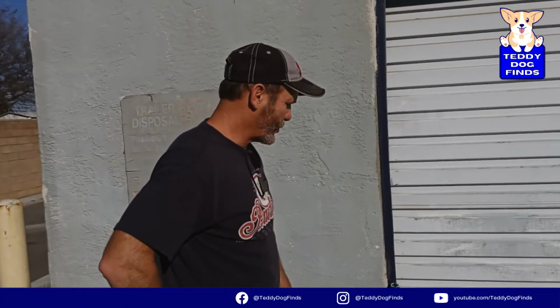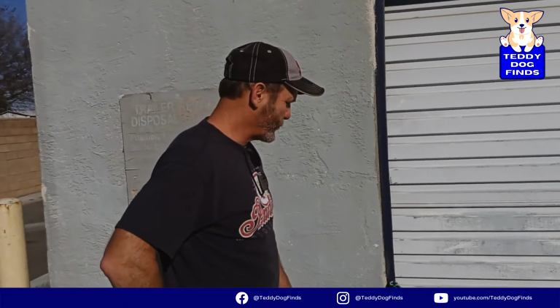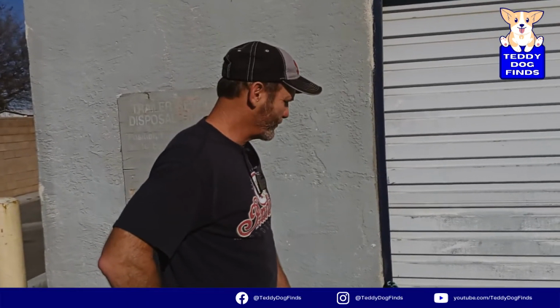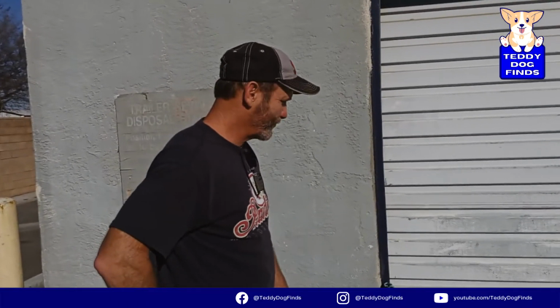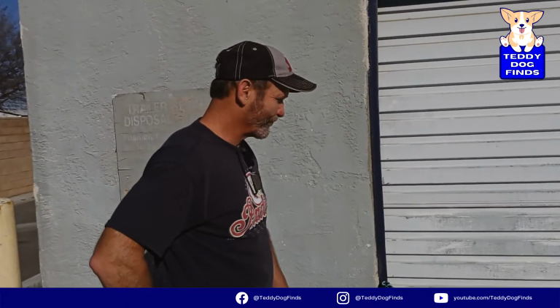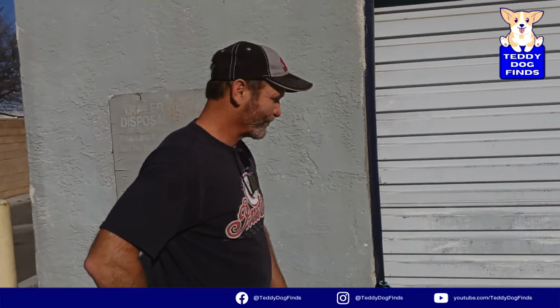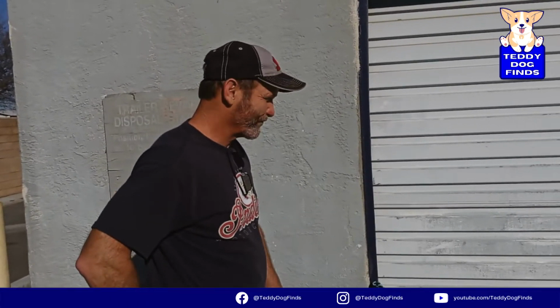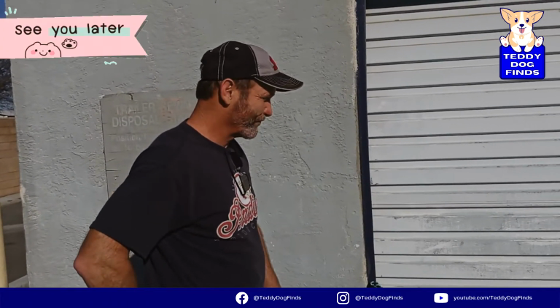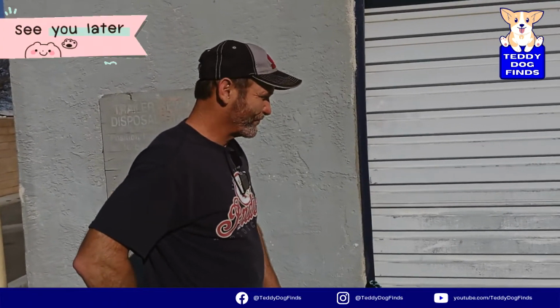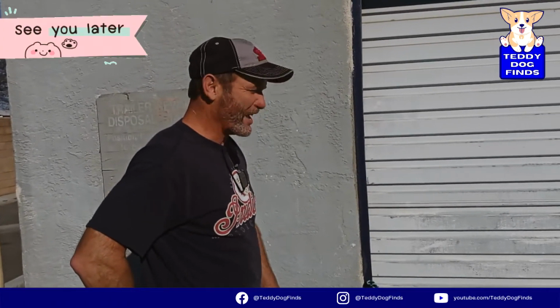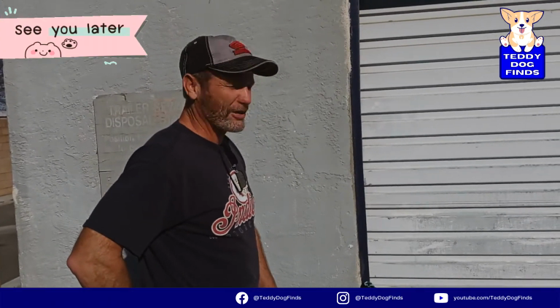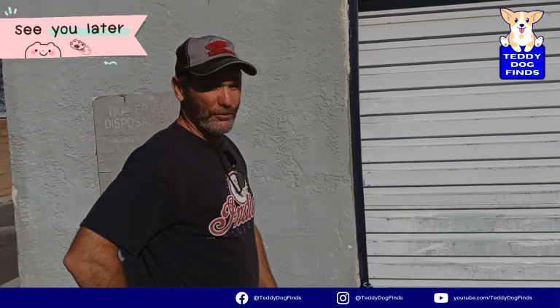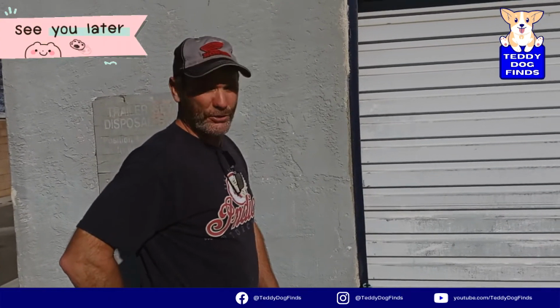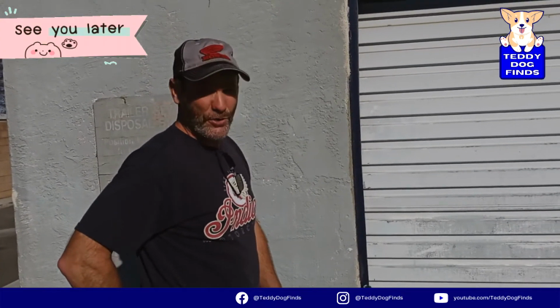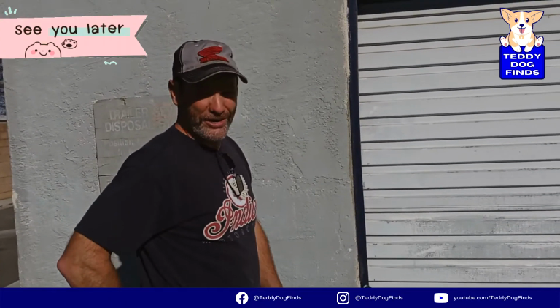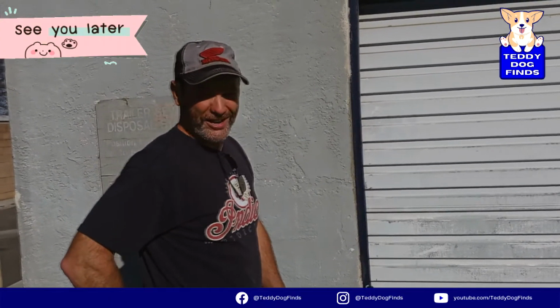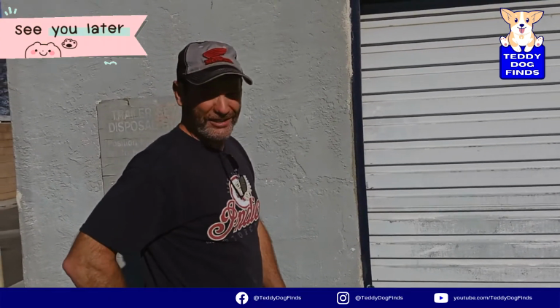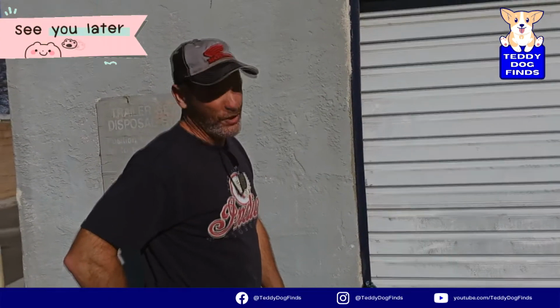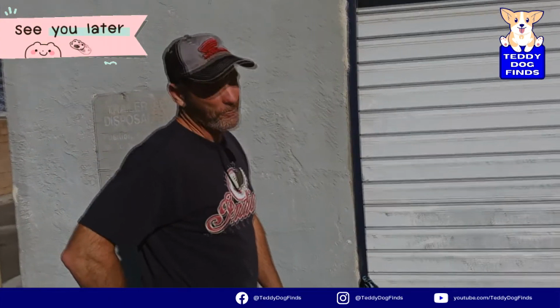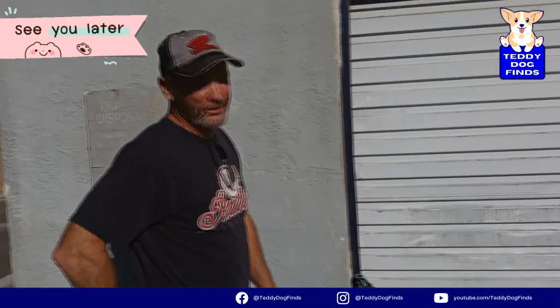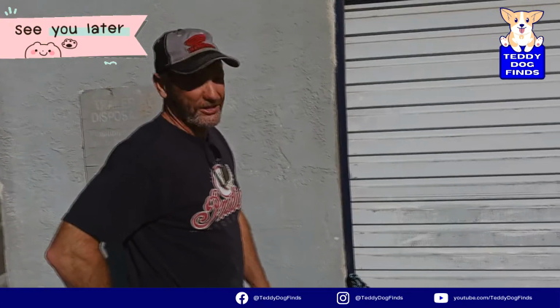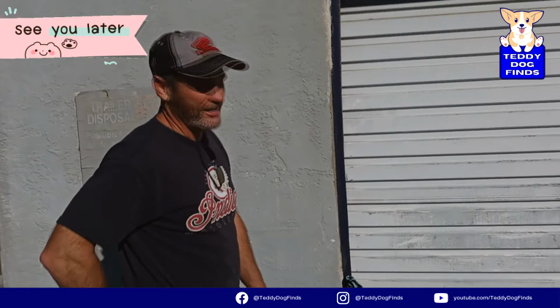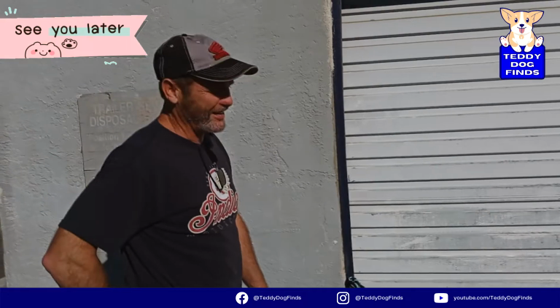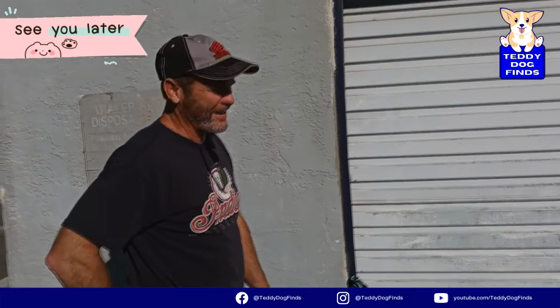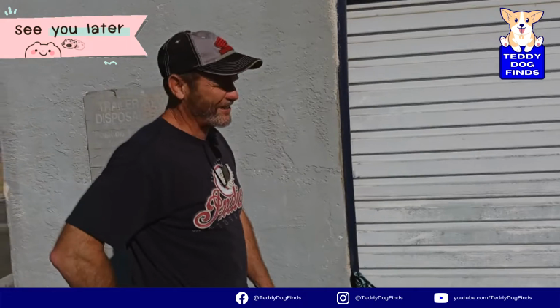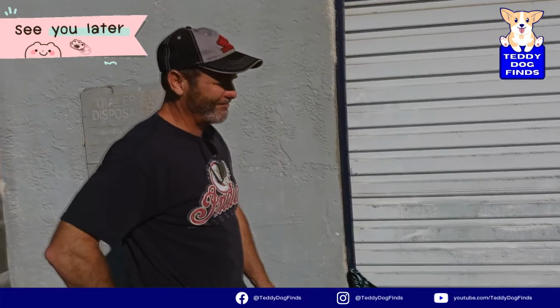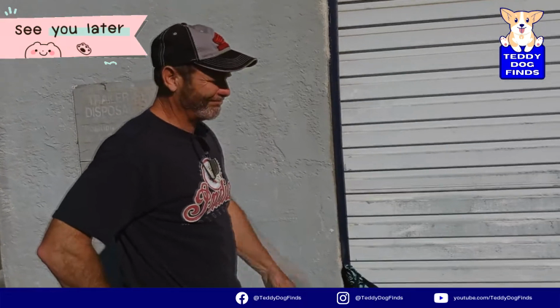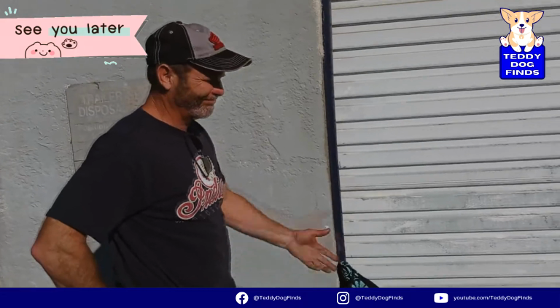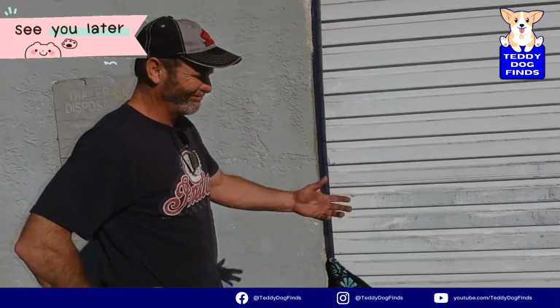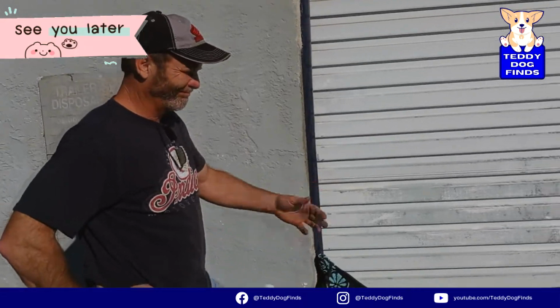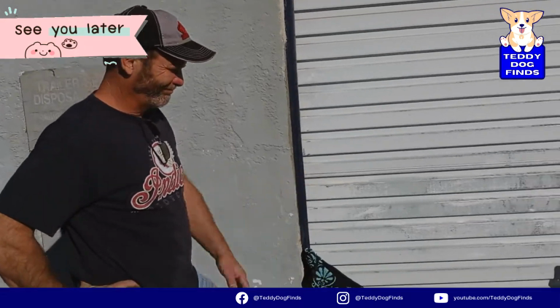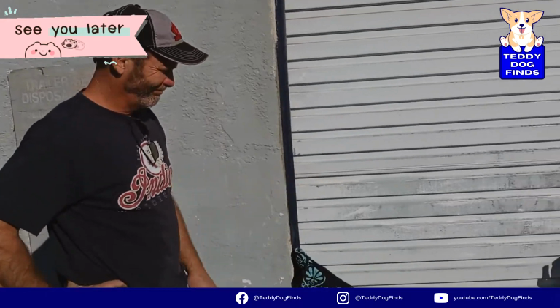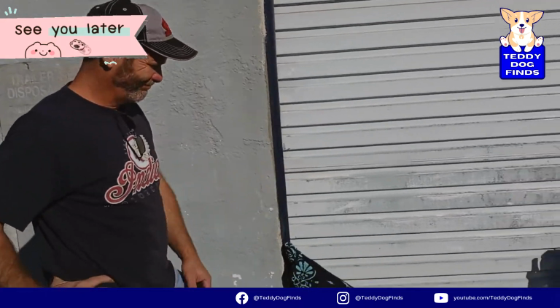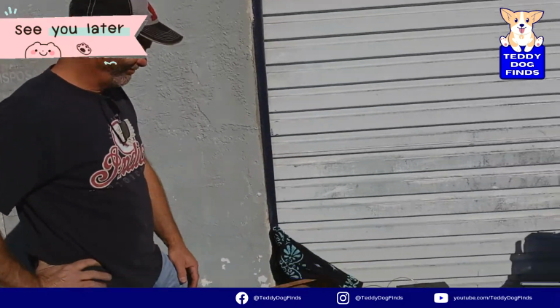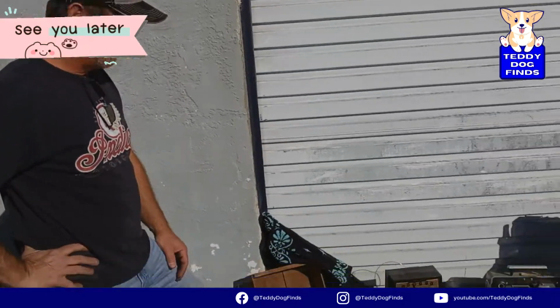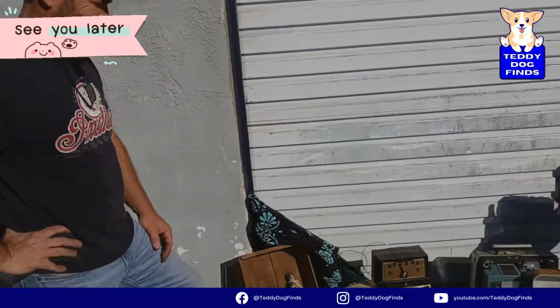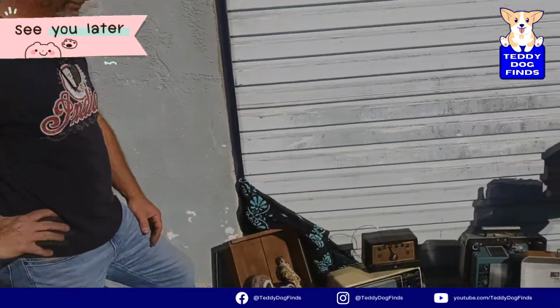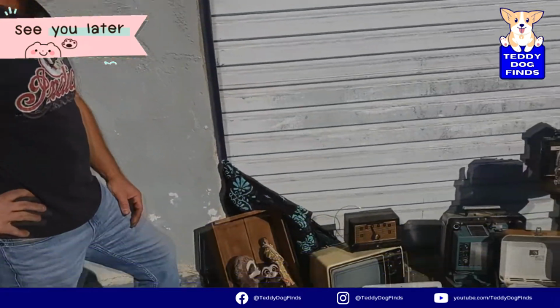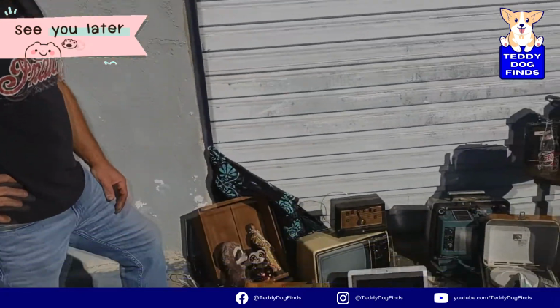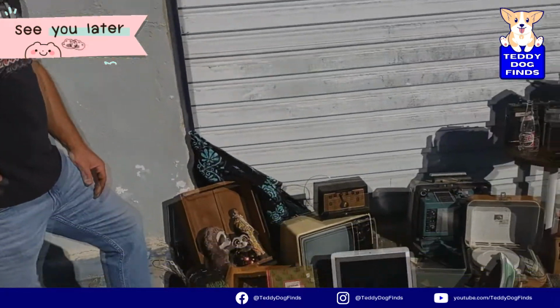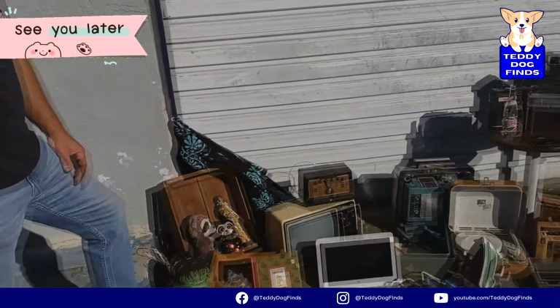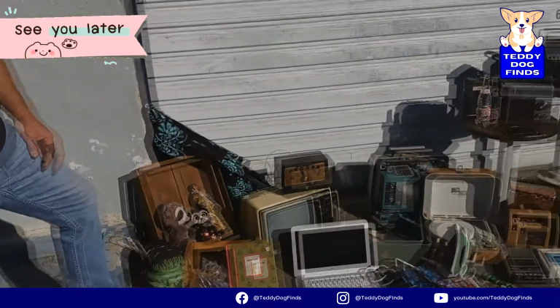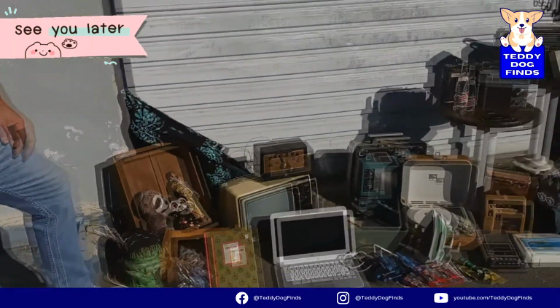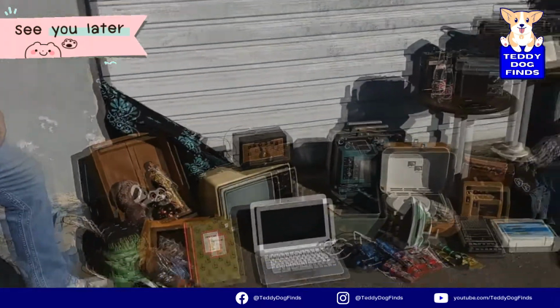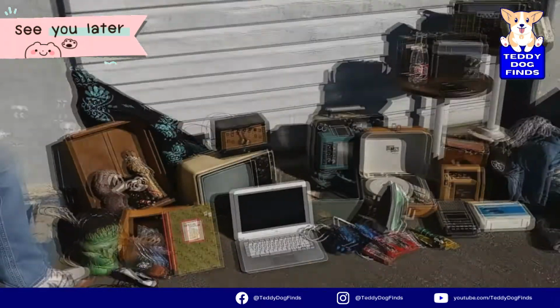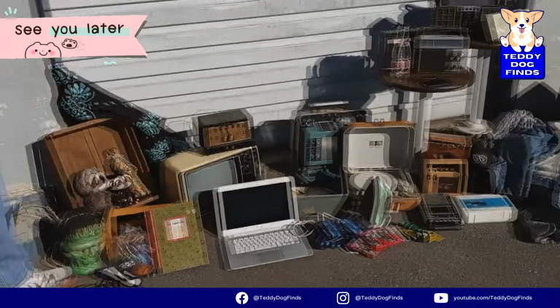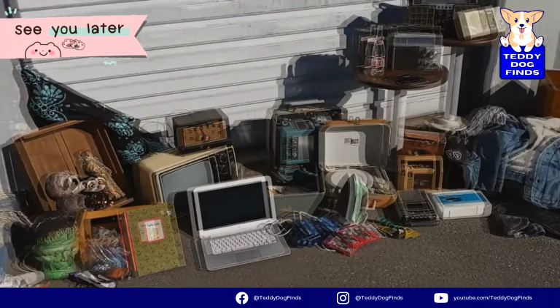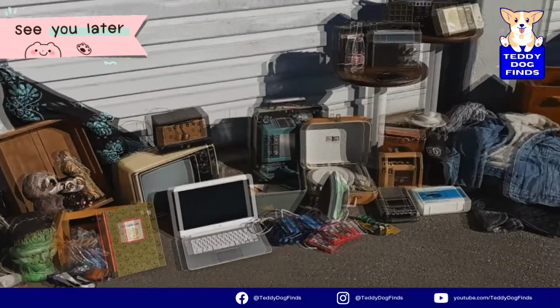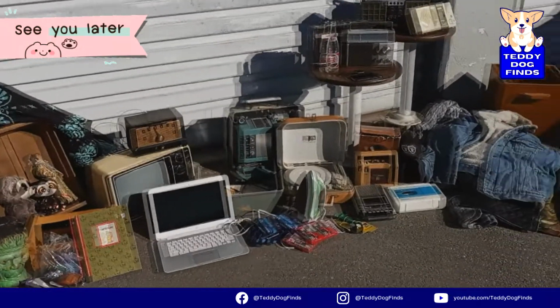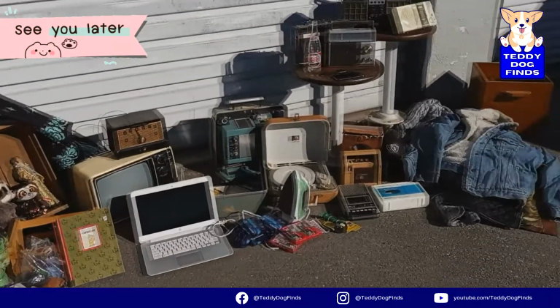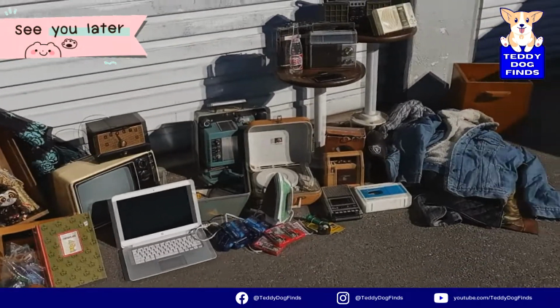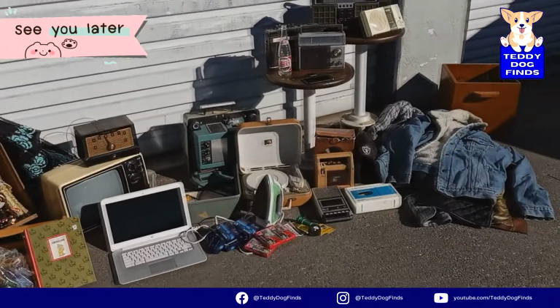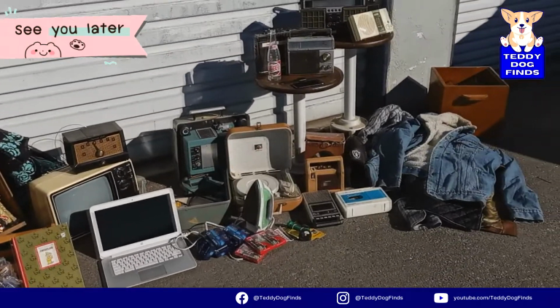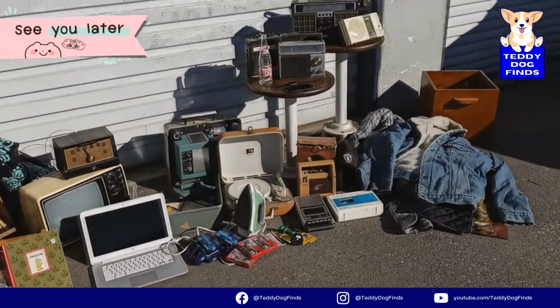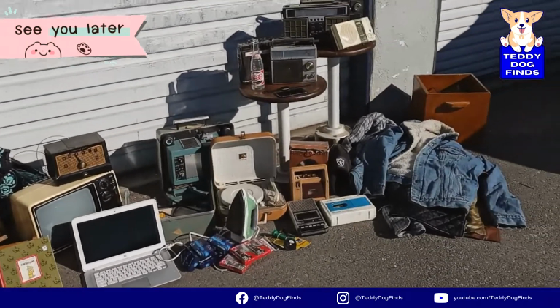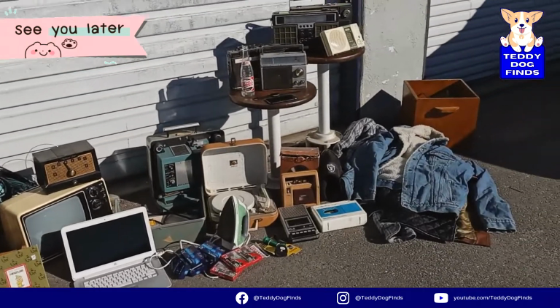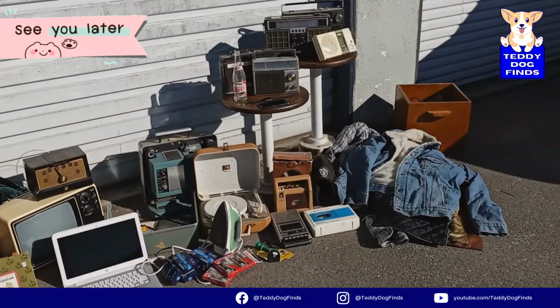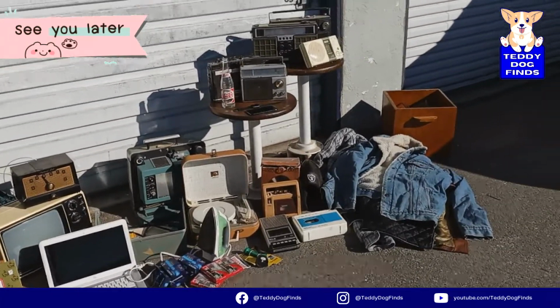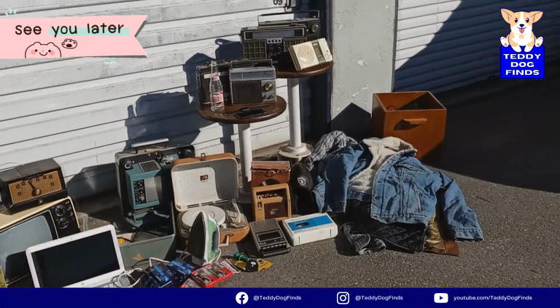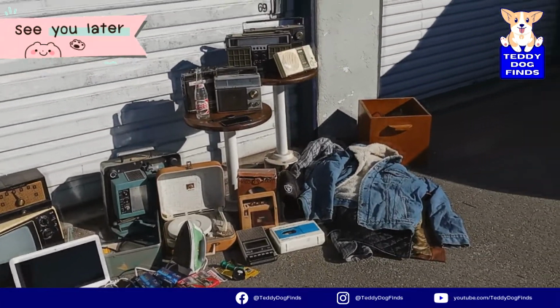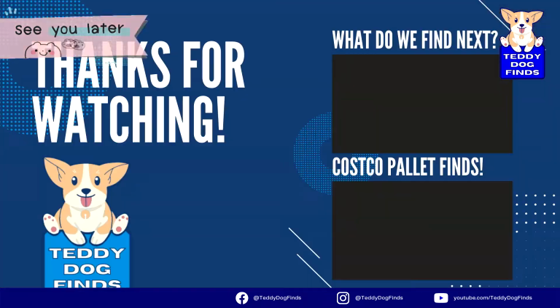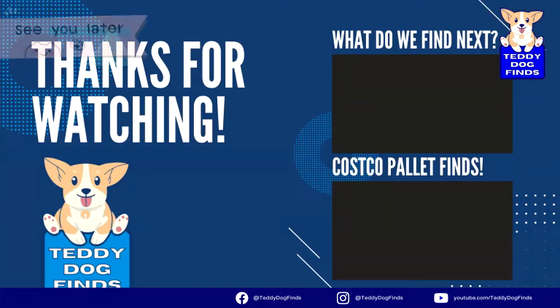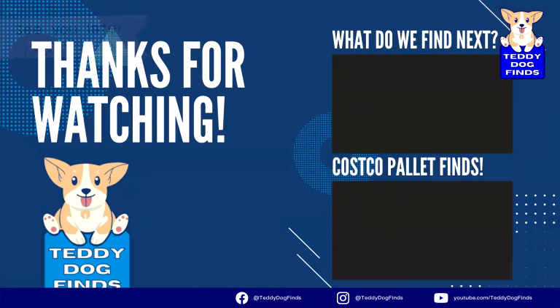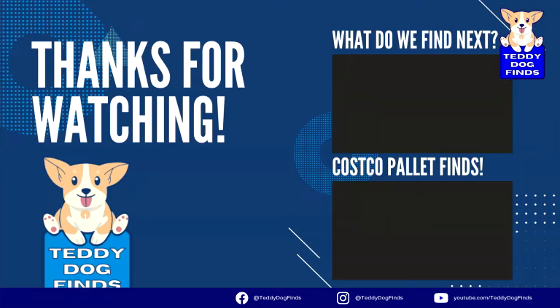Thanks for joining us — I hope to see you again. Tell your friends!